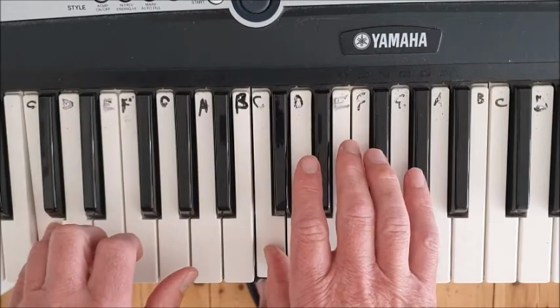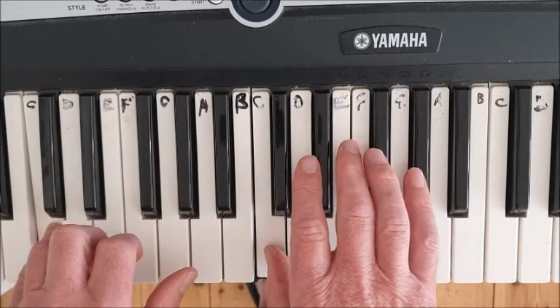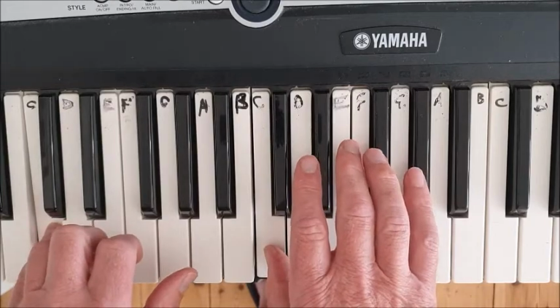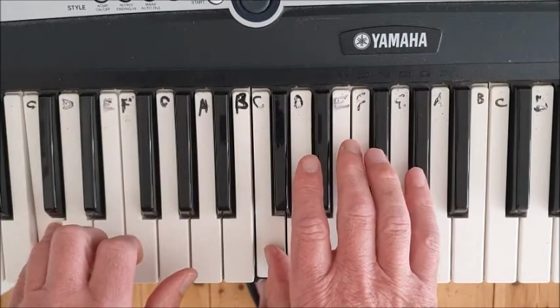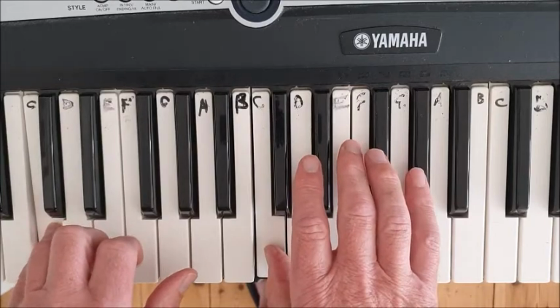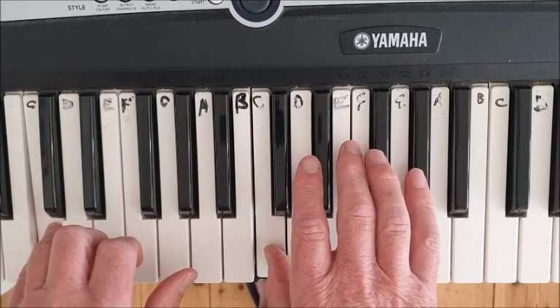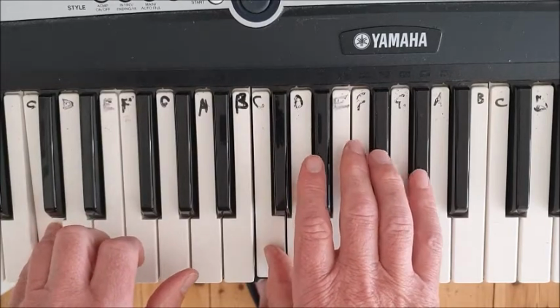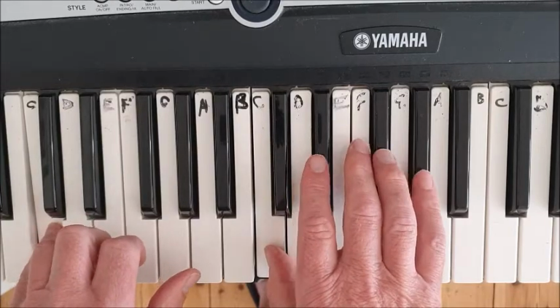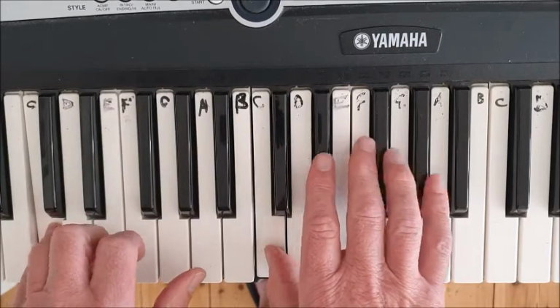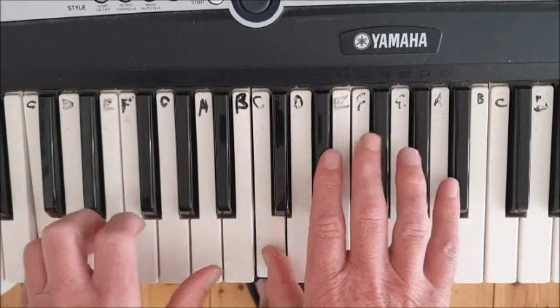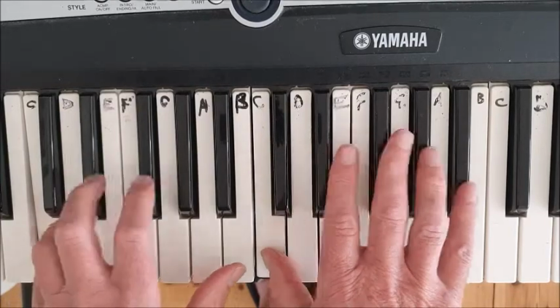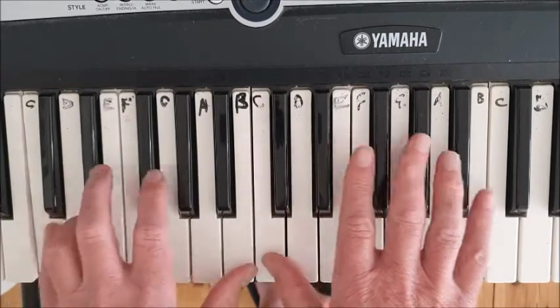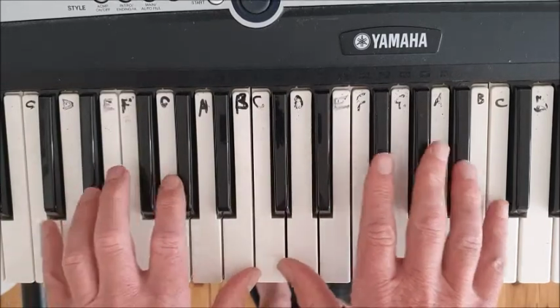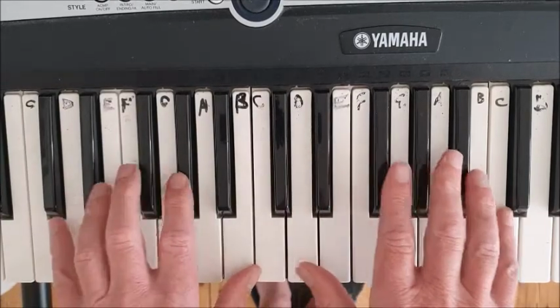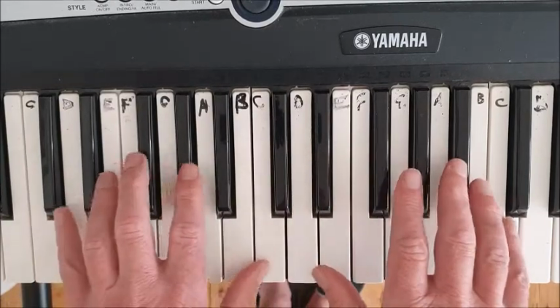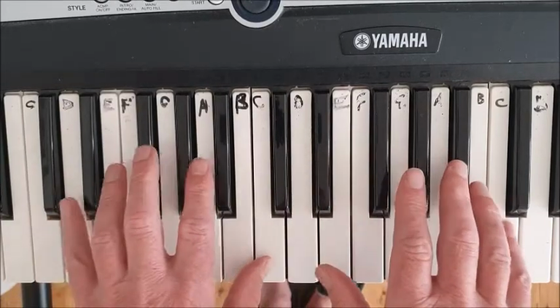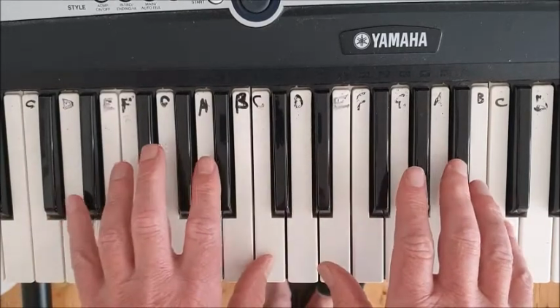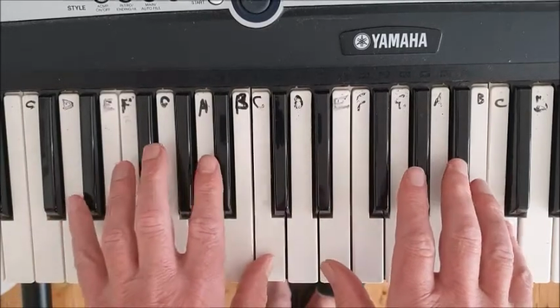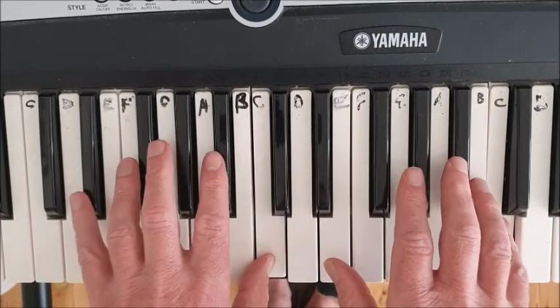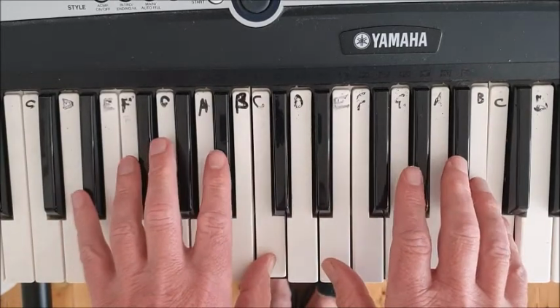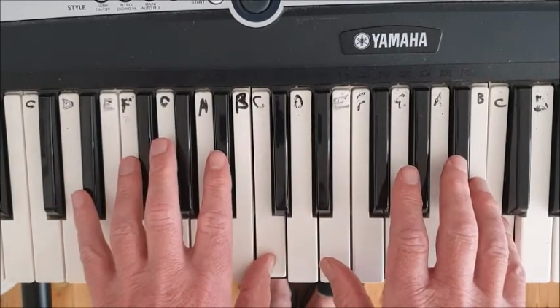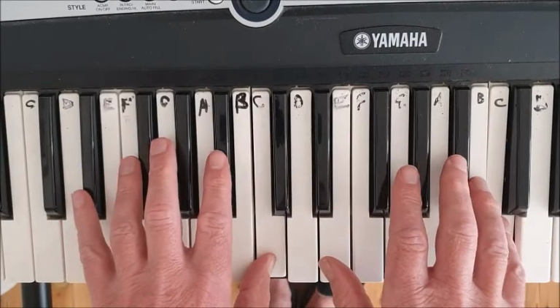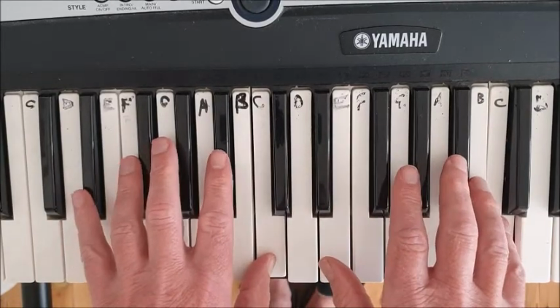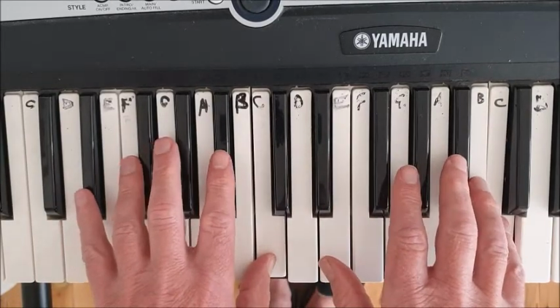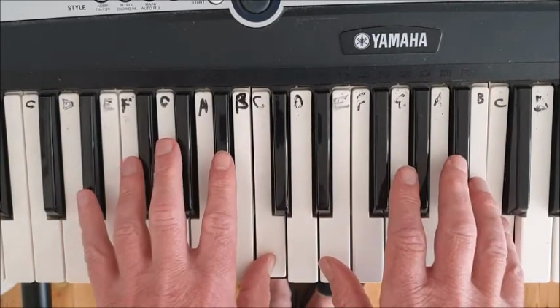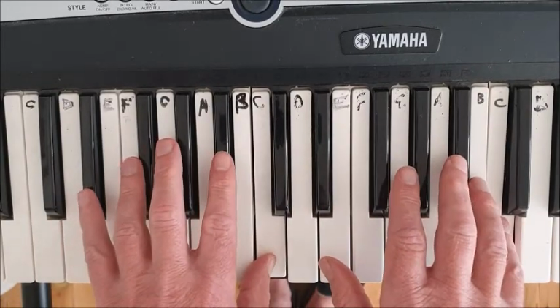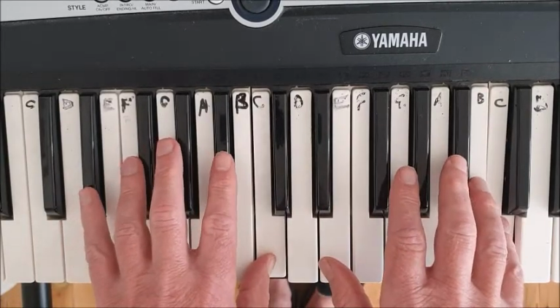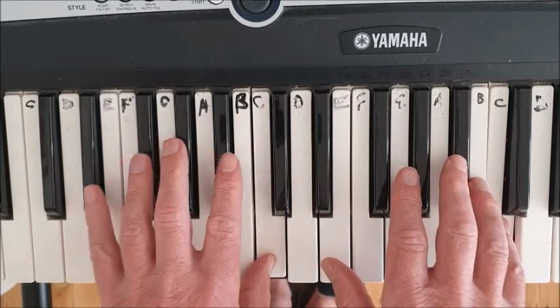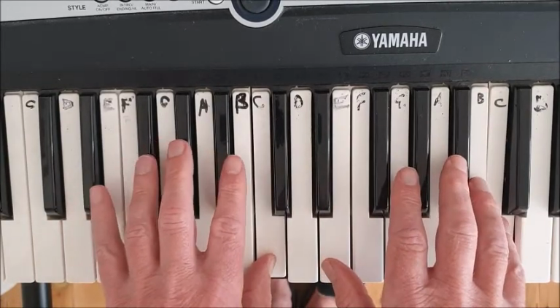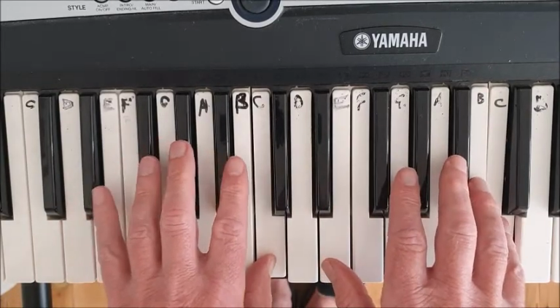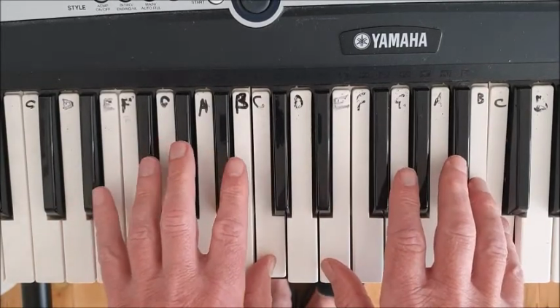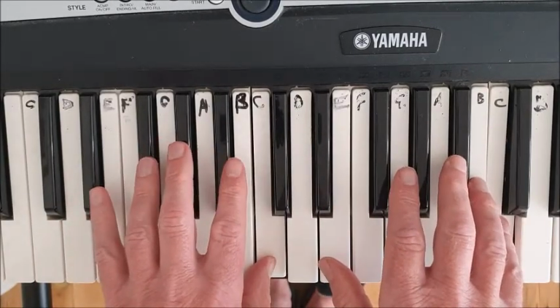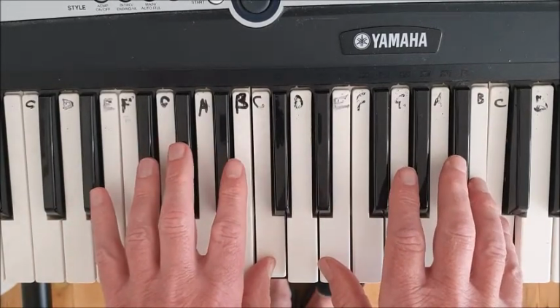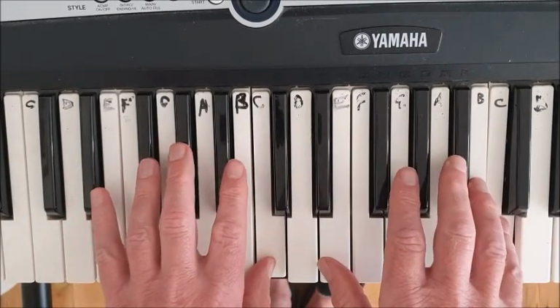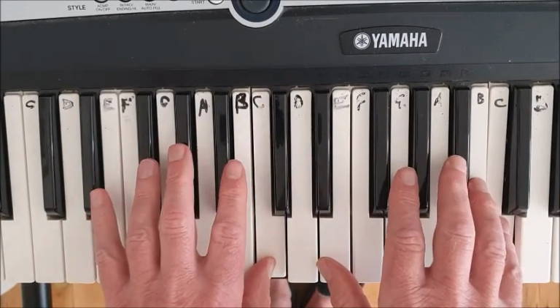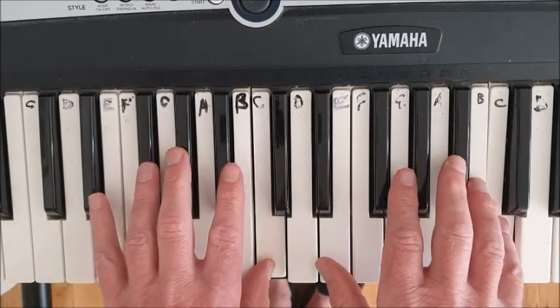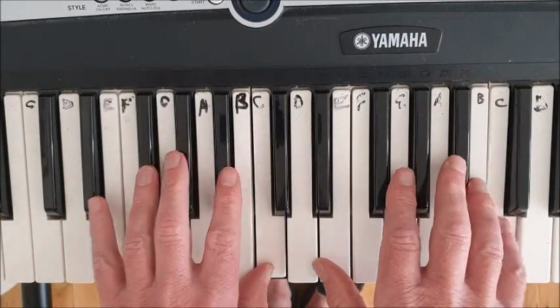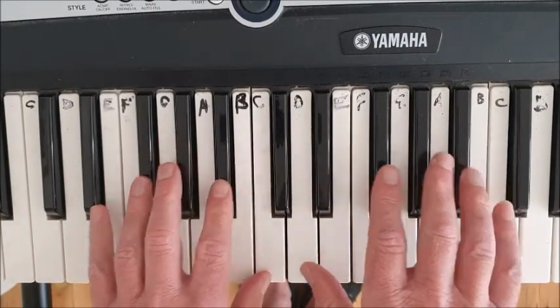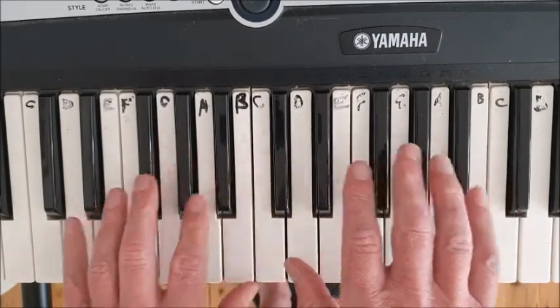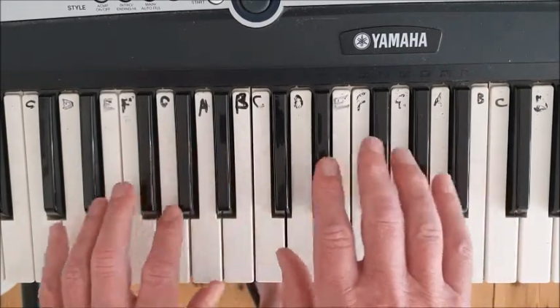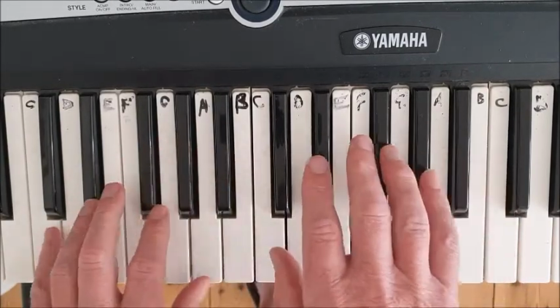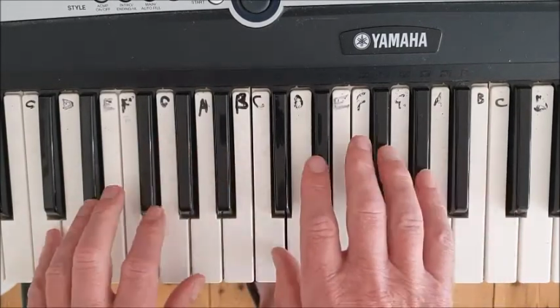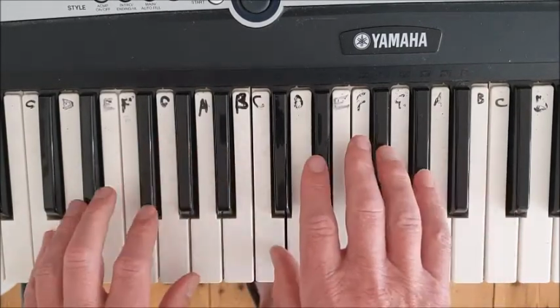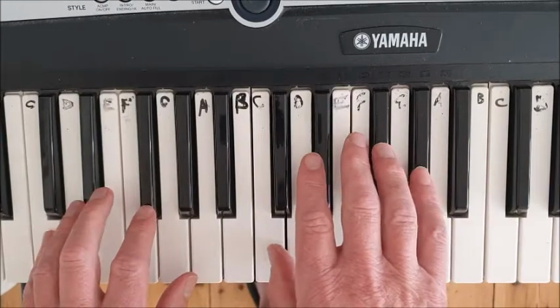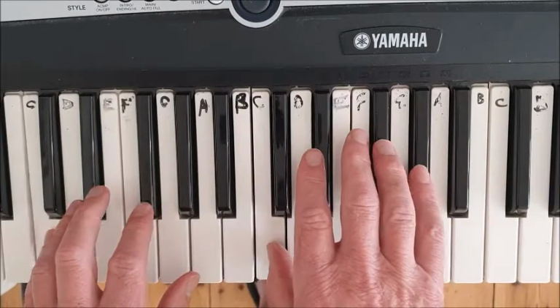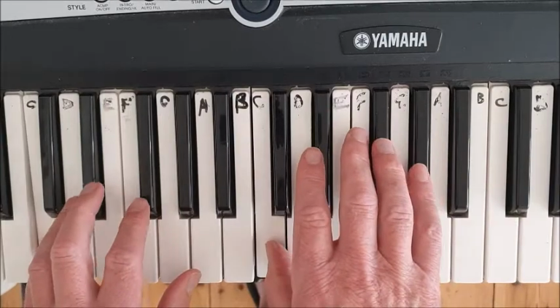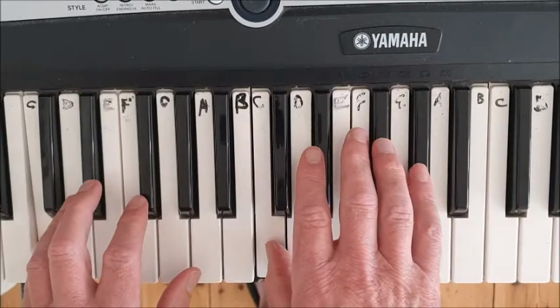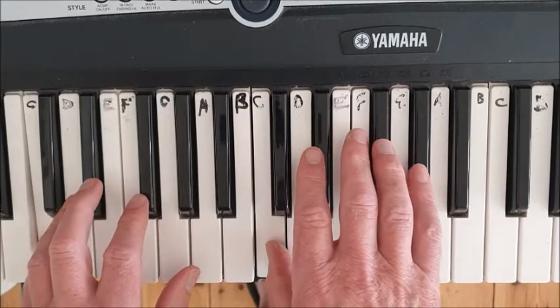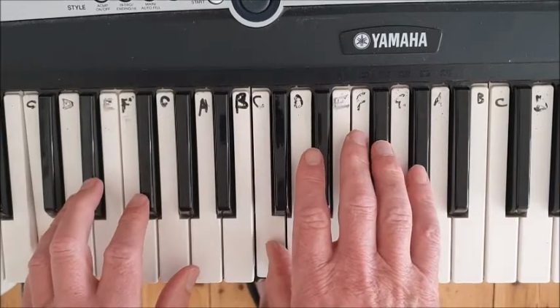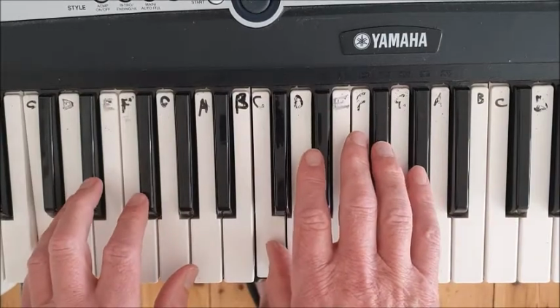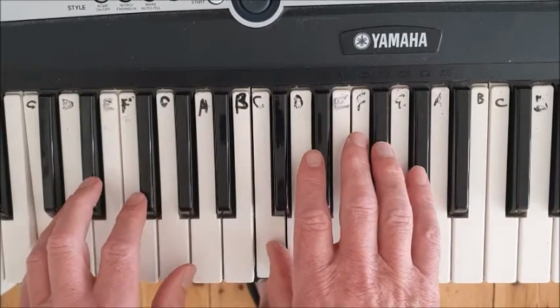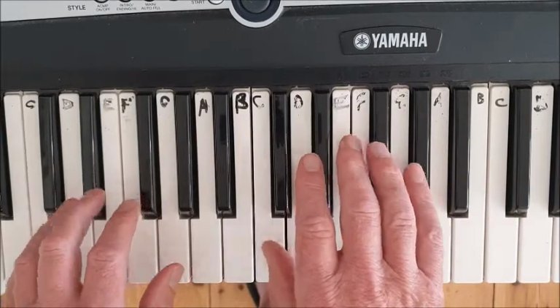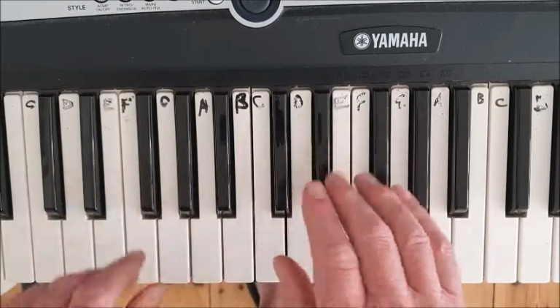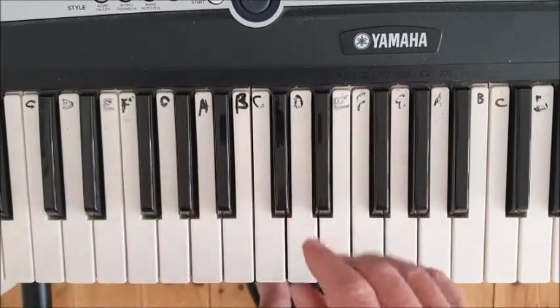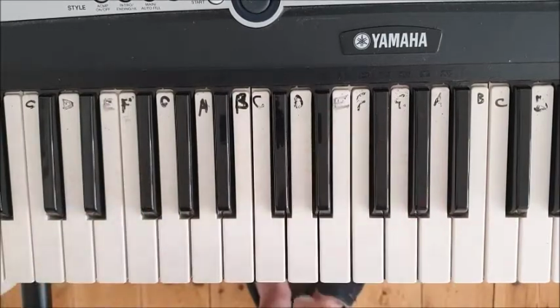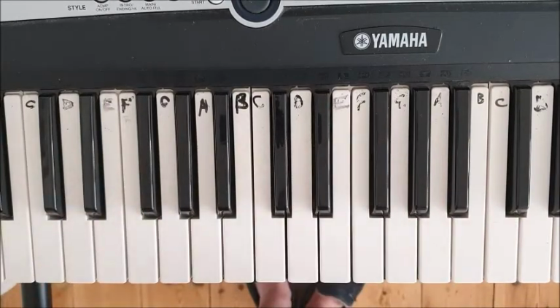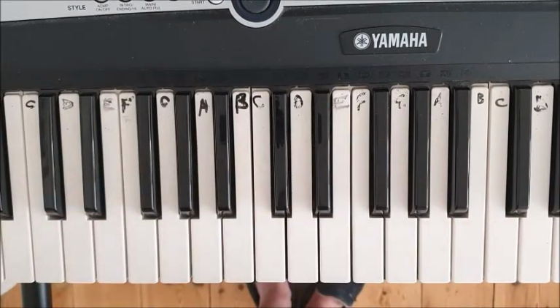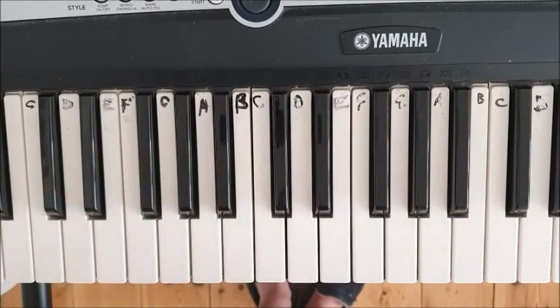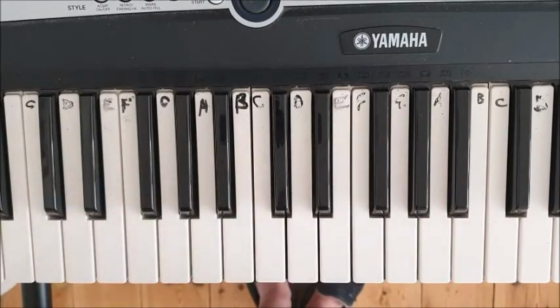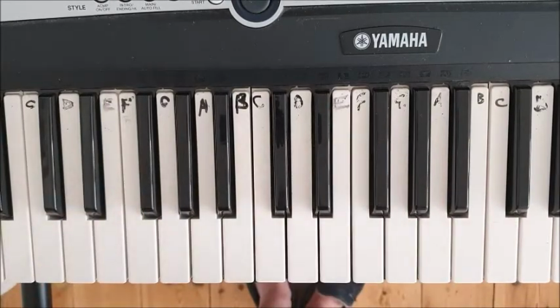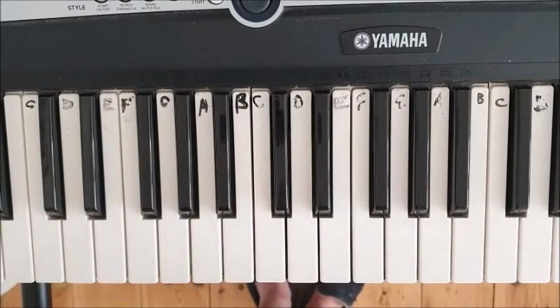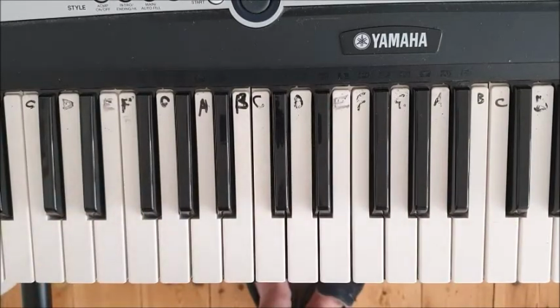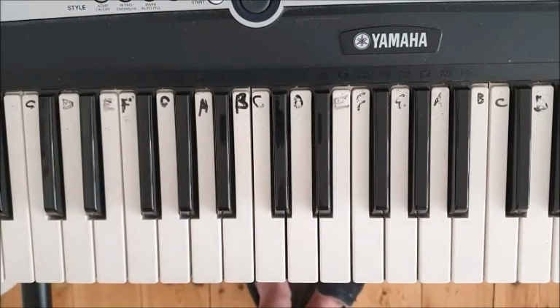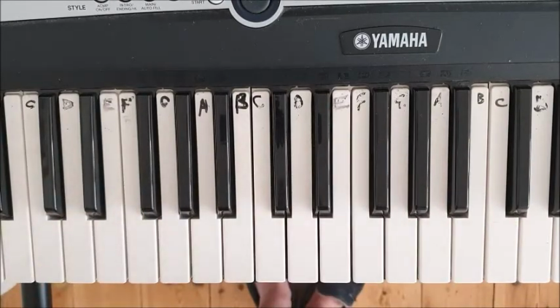If you finished on anything other than finger five at the top, or the thumbs at the bottom, you've gone wrong.